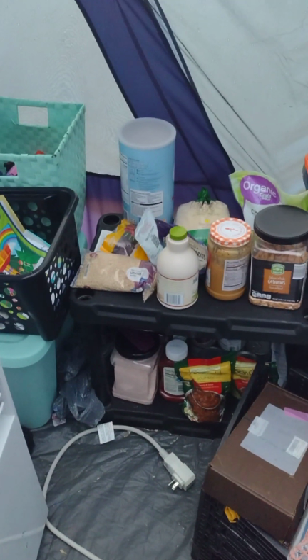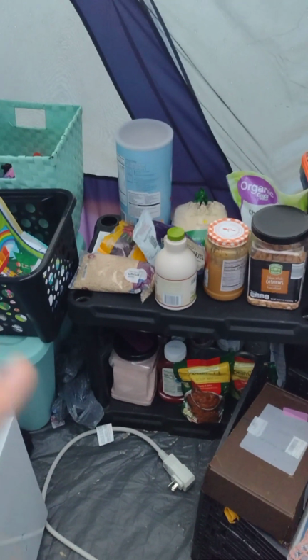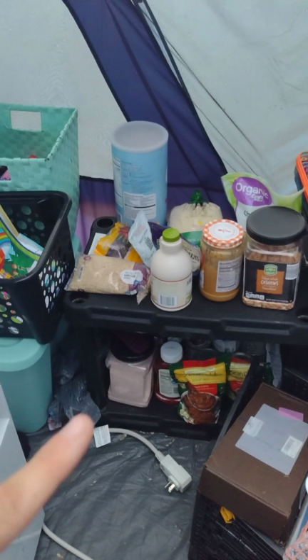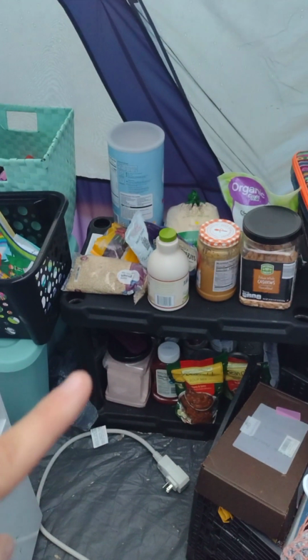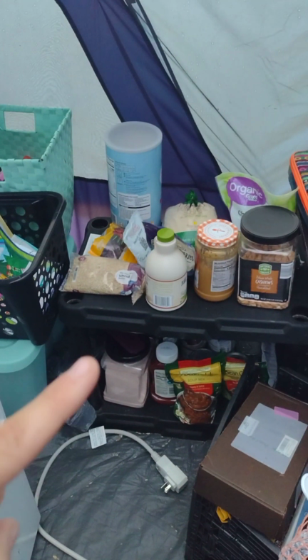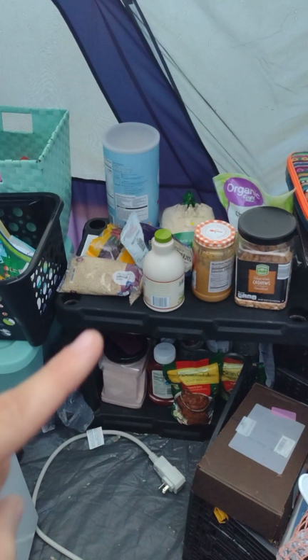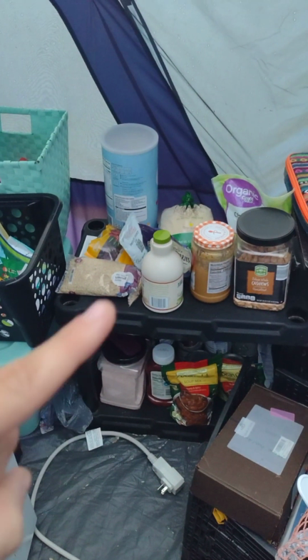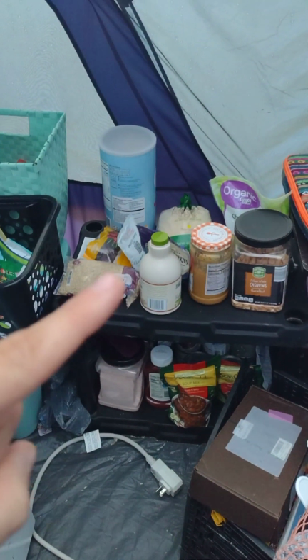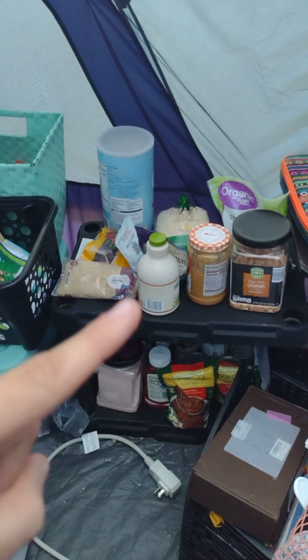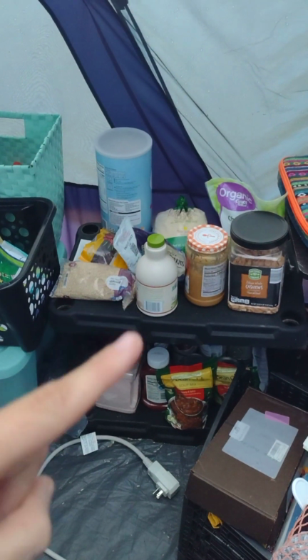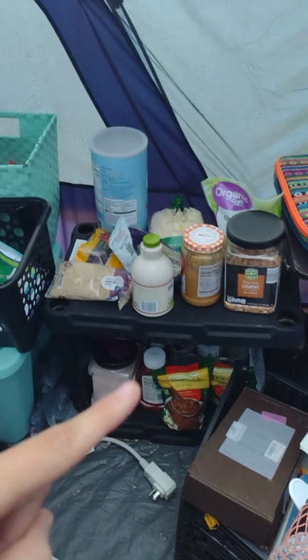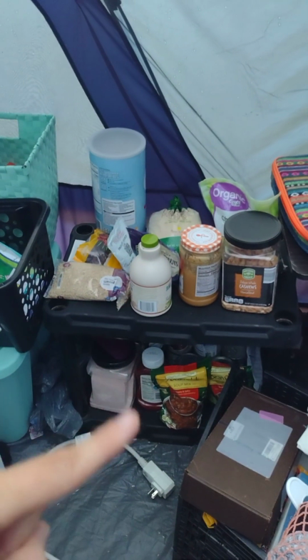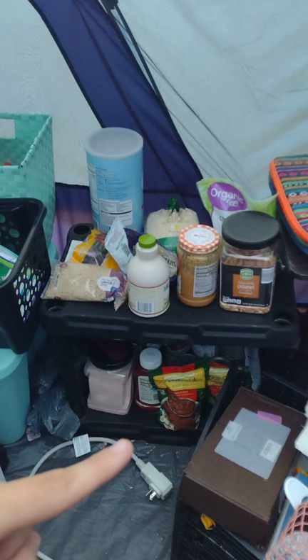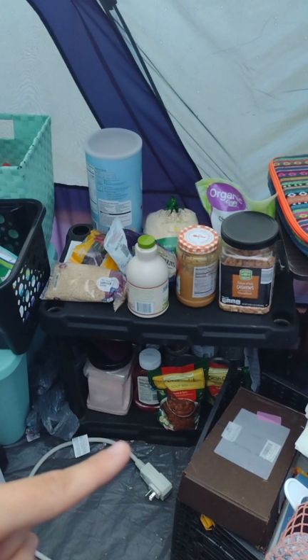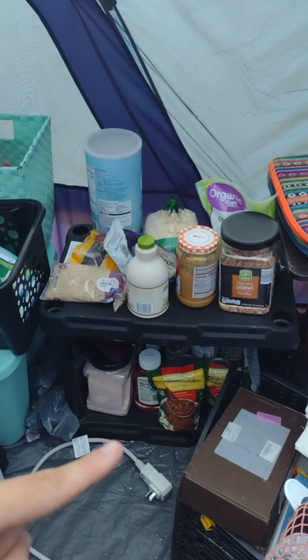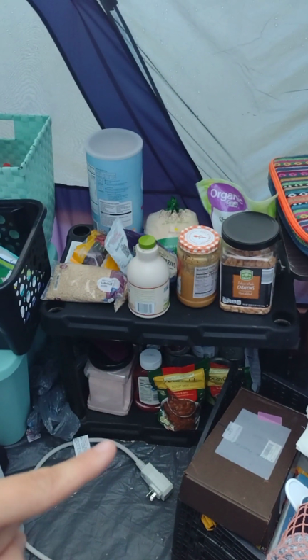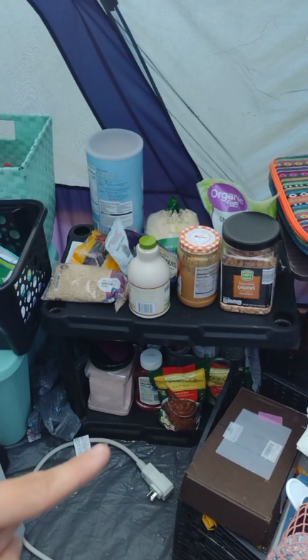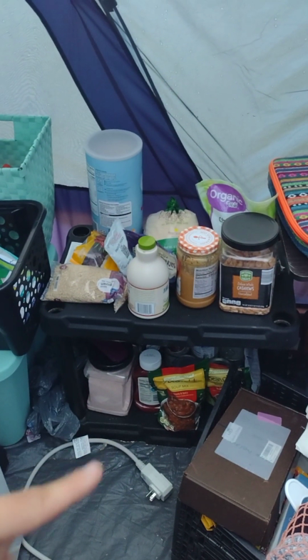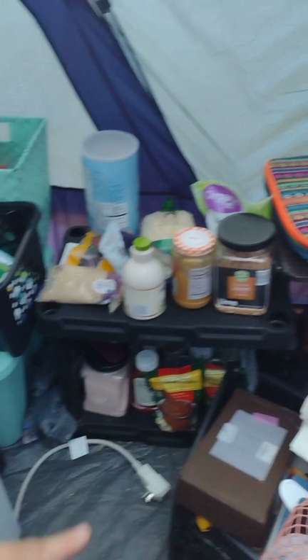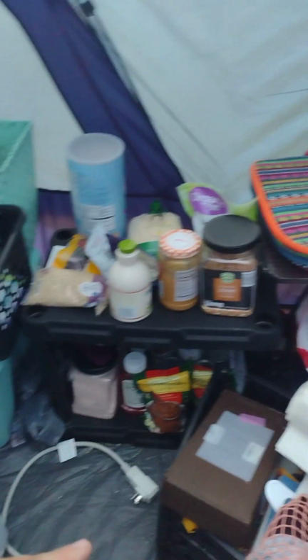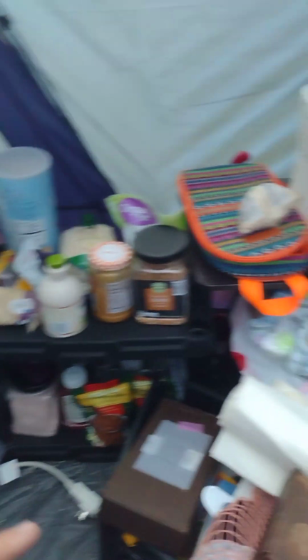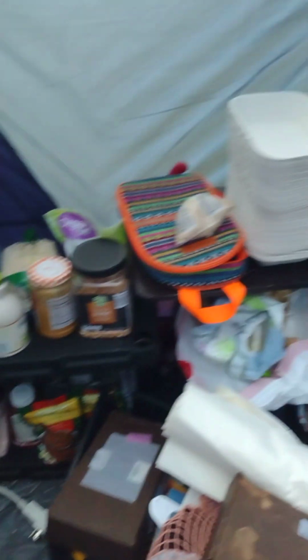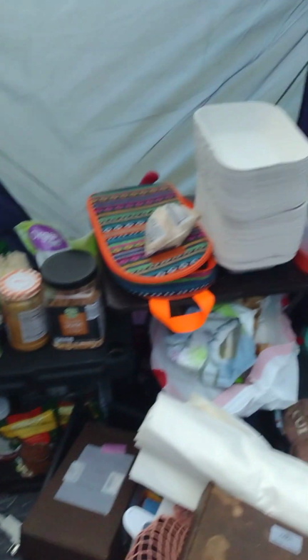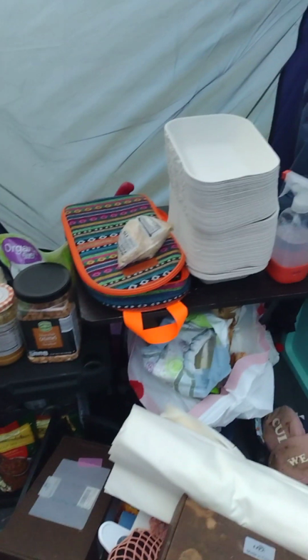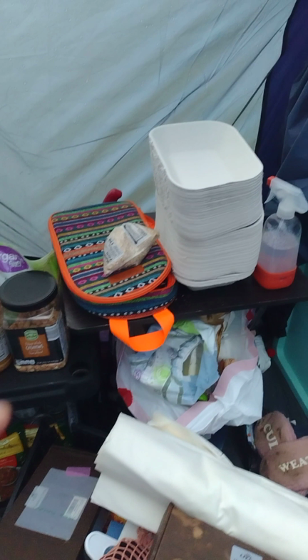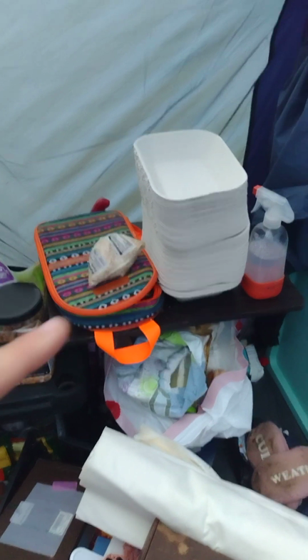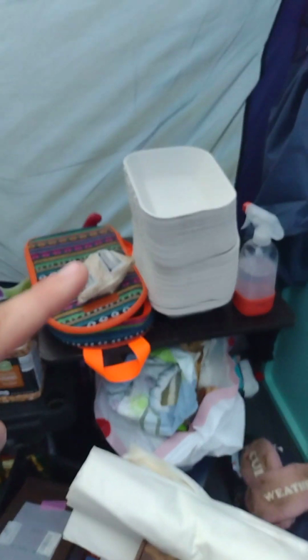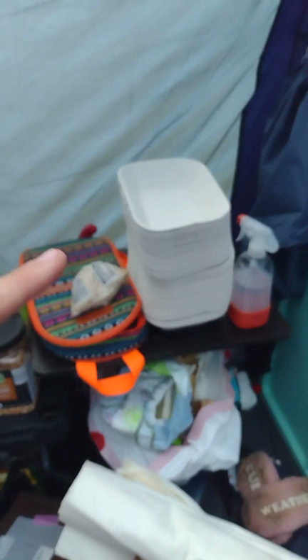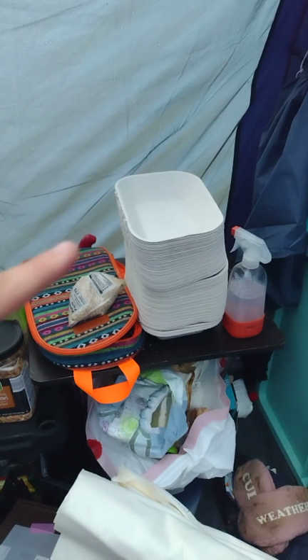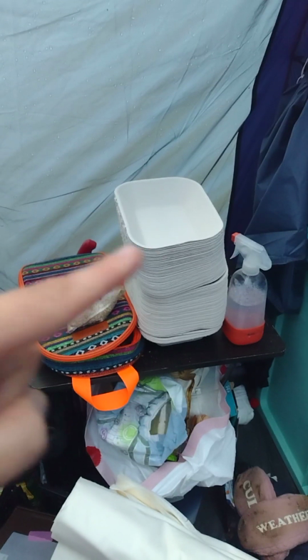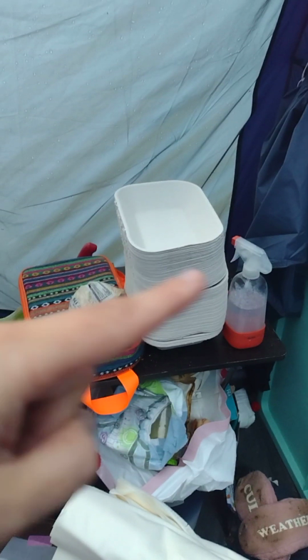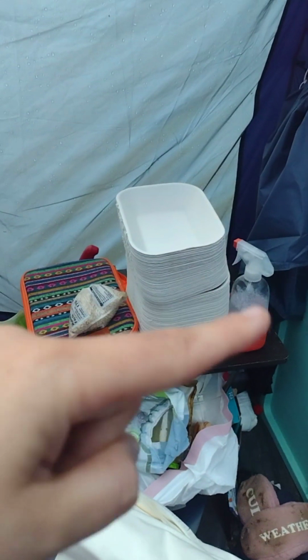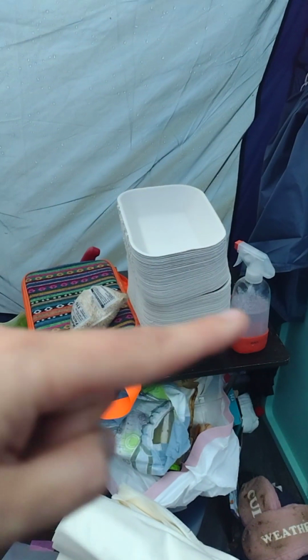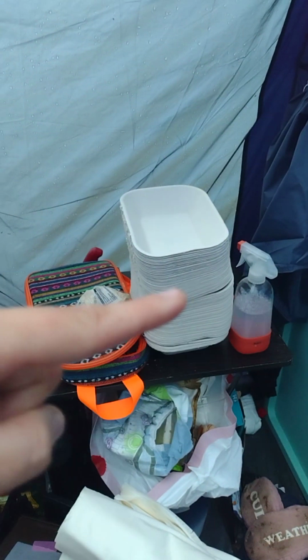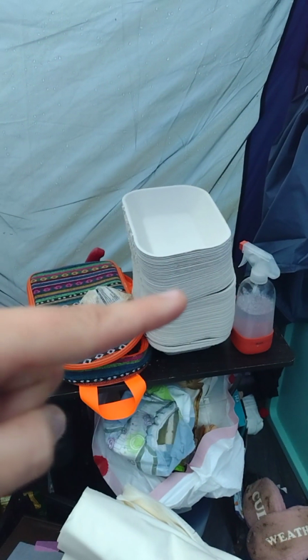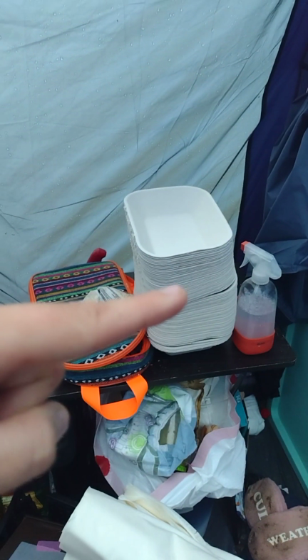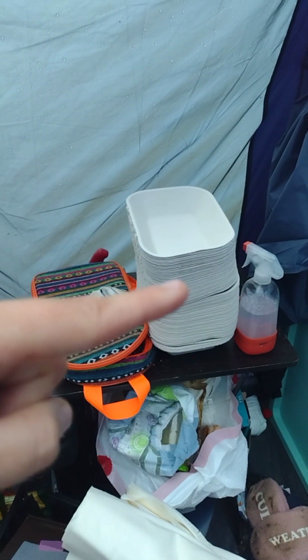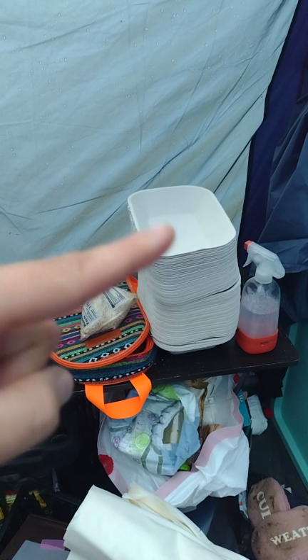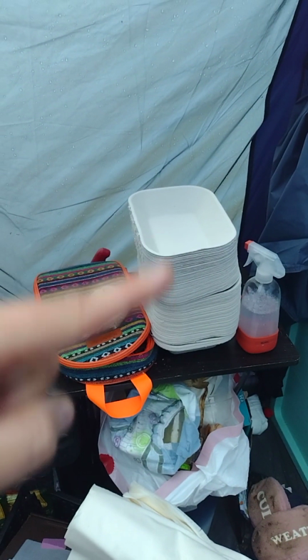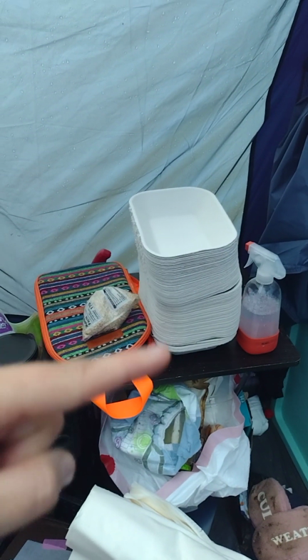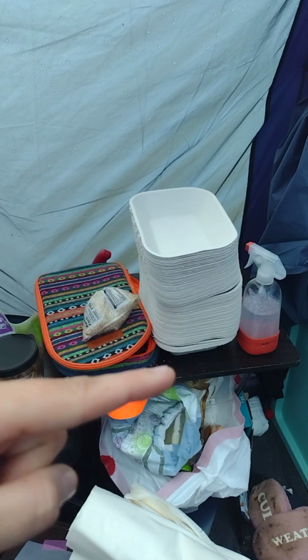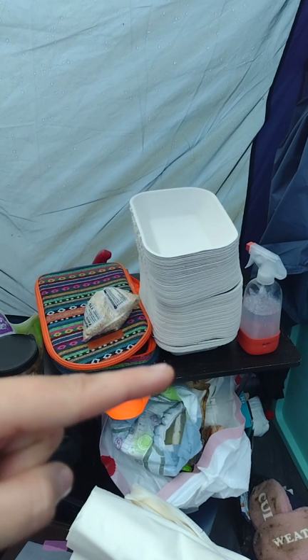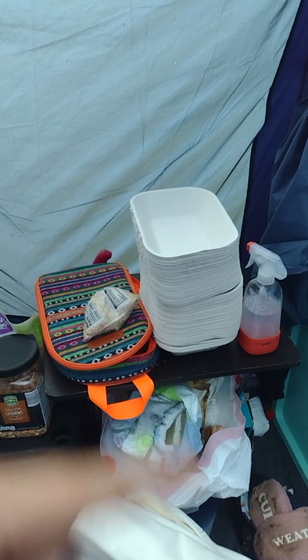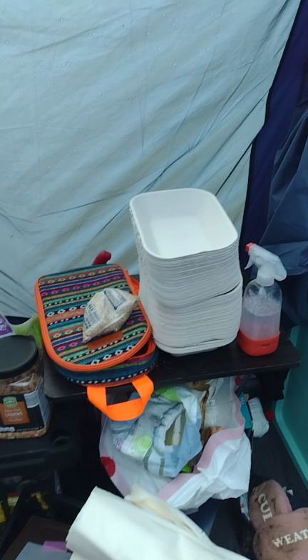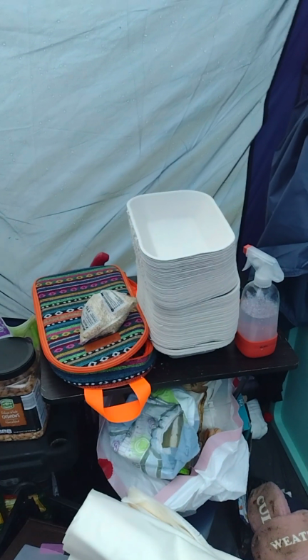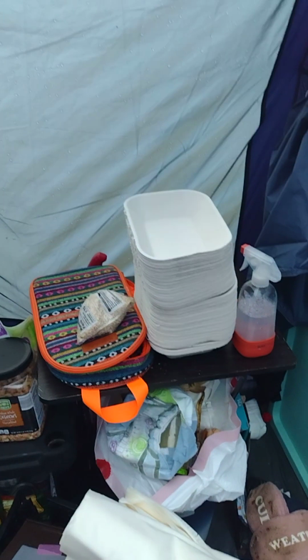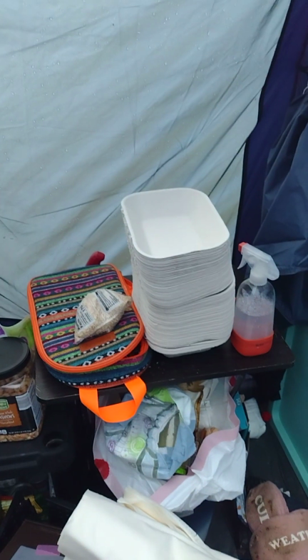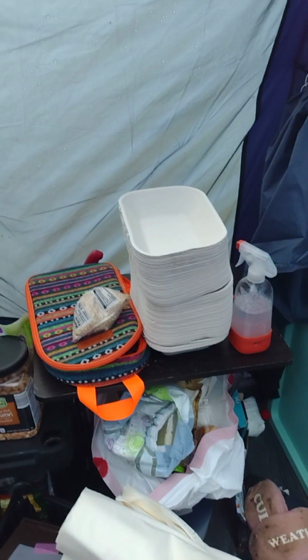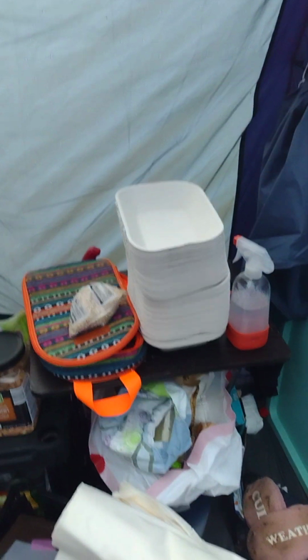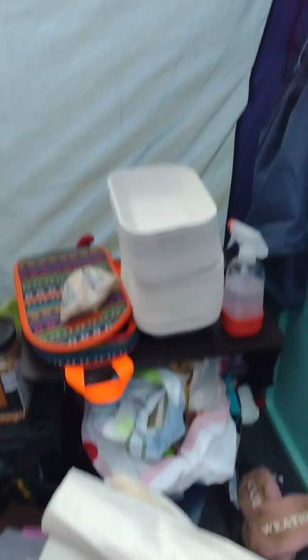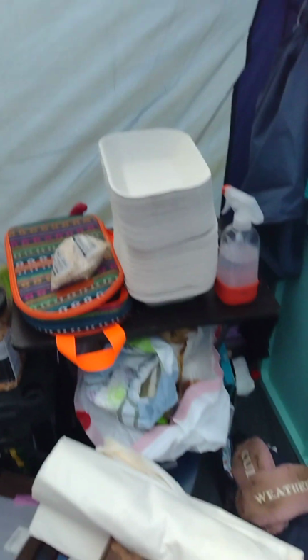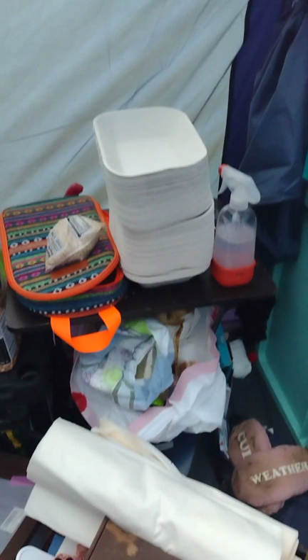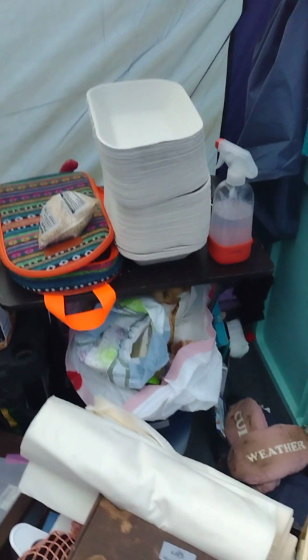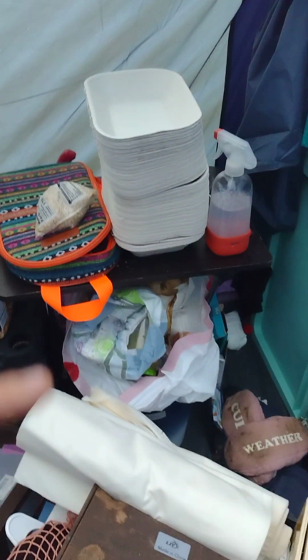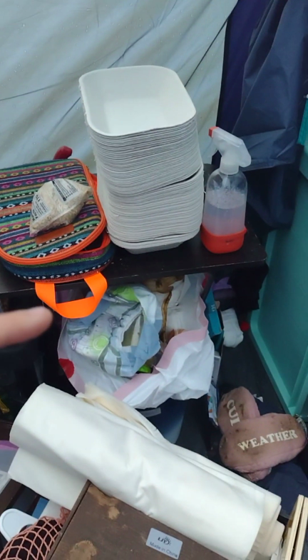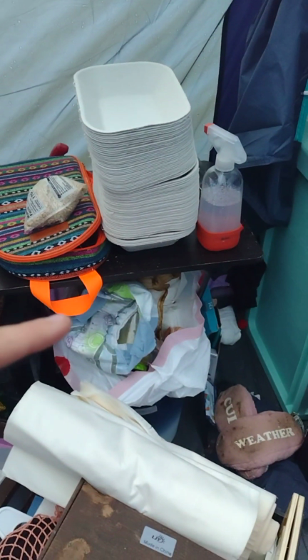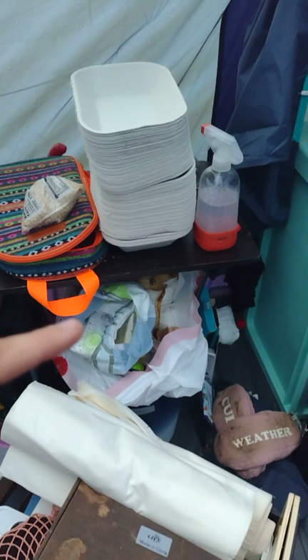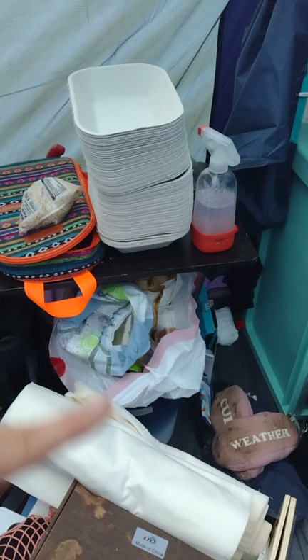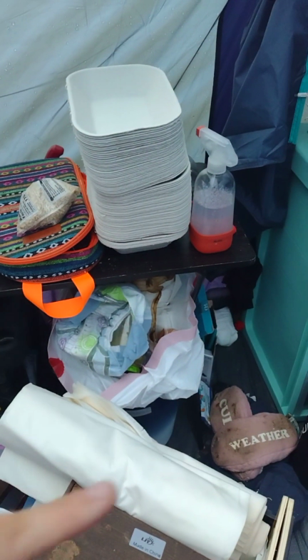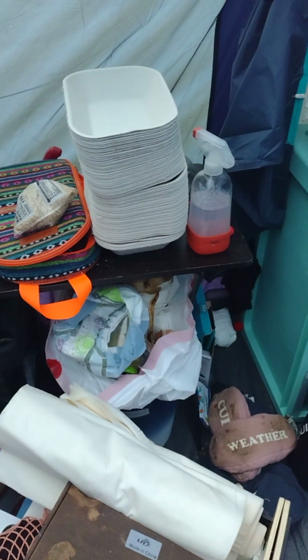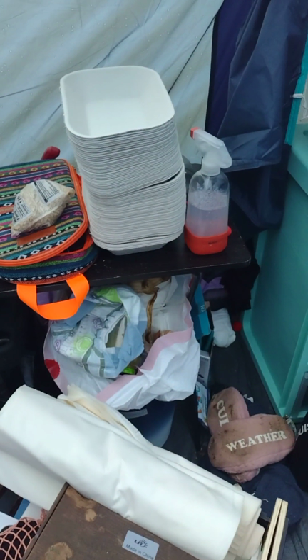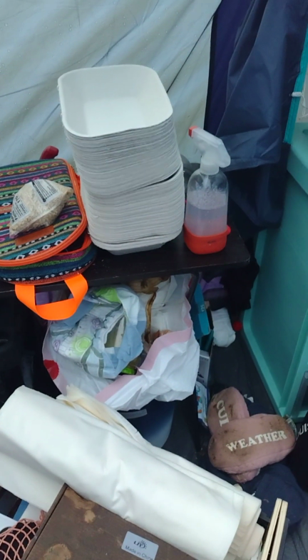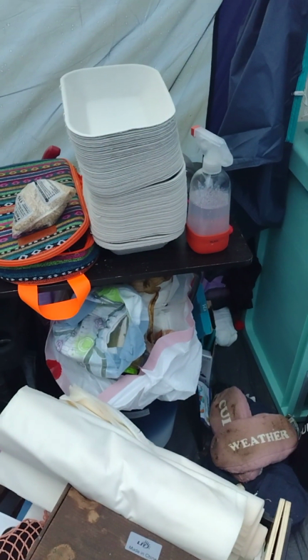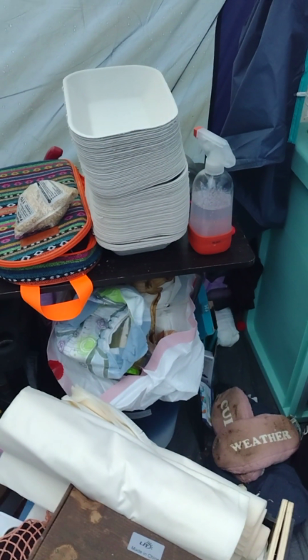This was our pantry — we just had a little two-stack. Here's where I kept all of our dishes. We used a lot of paper plates, and then we put our trash can underneath.